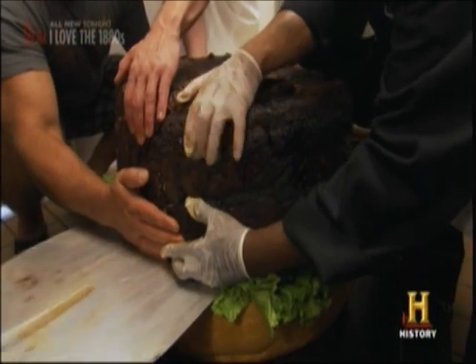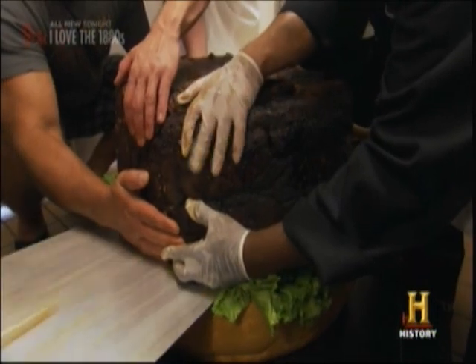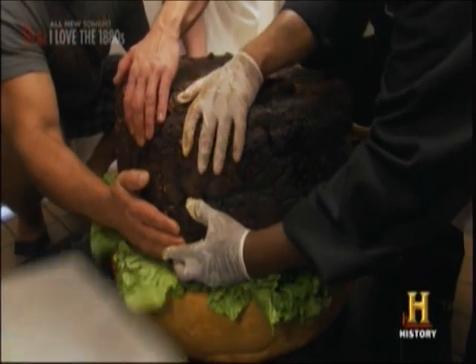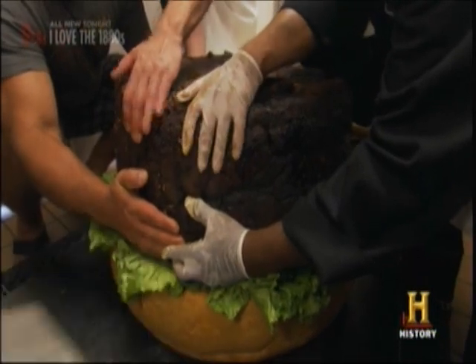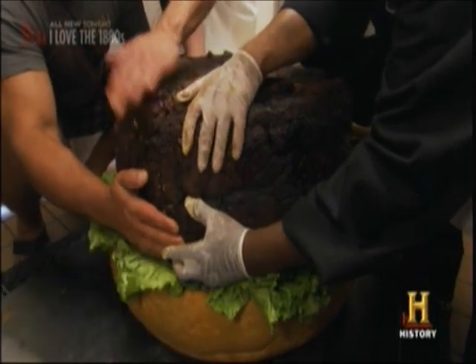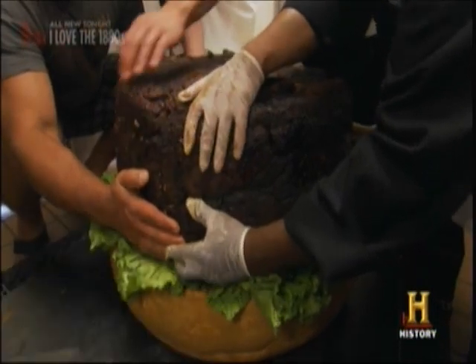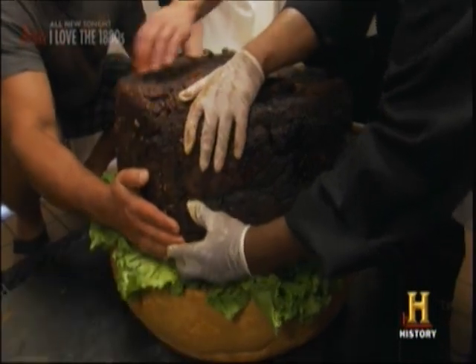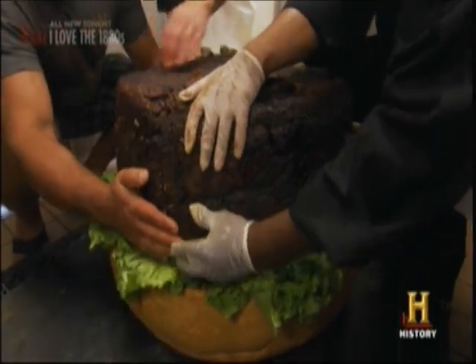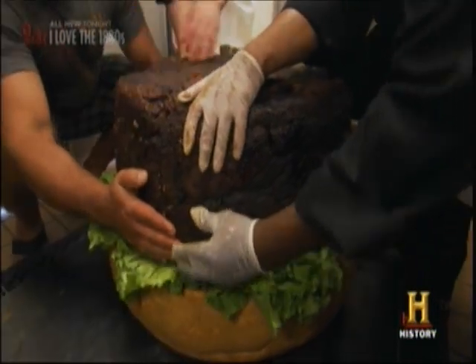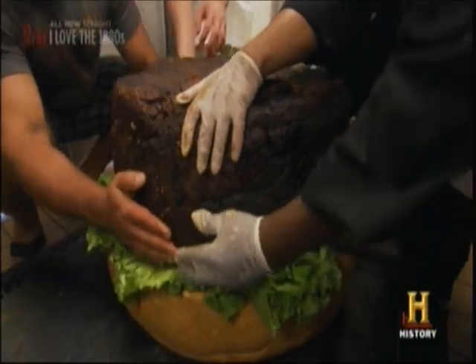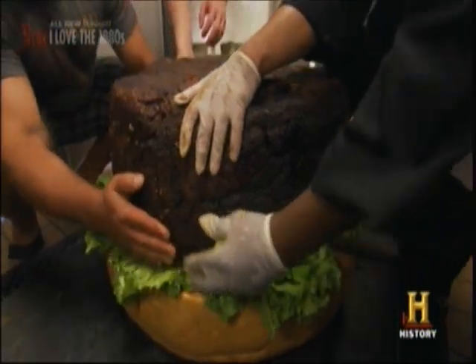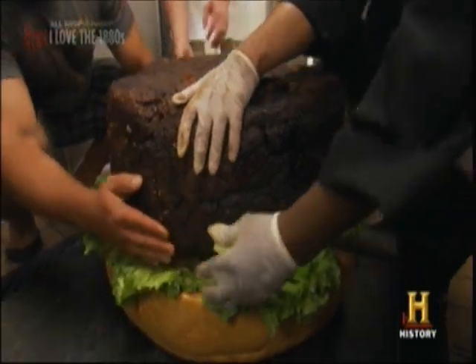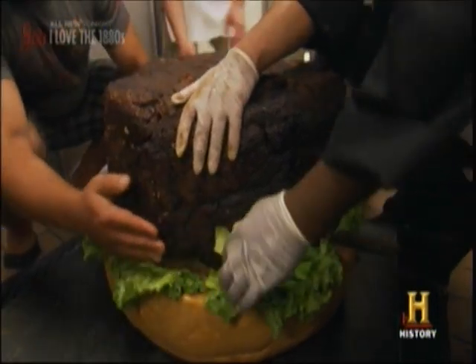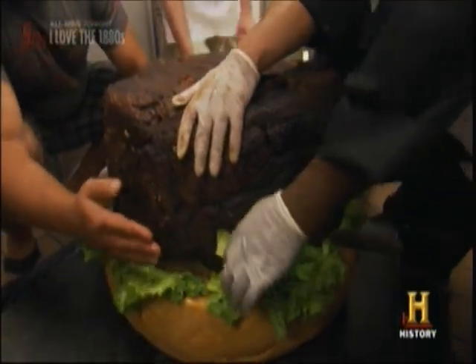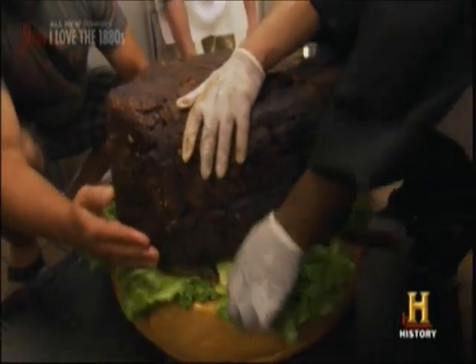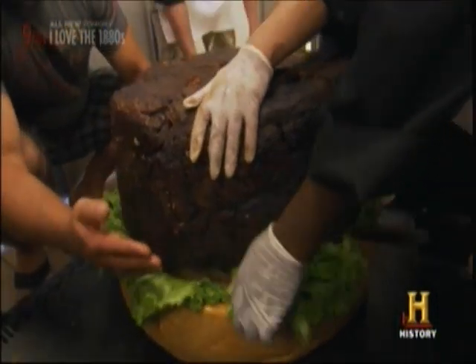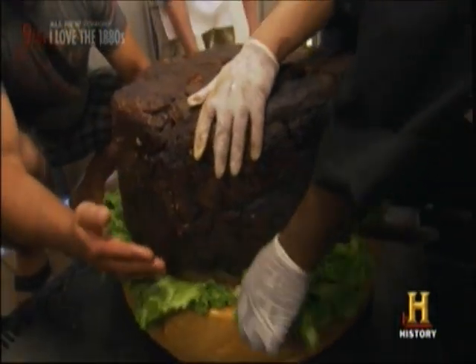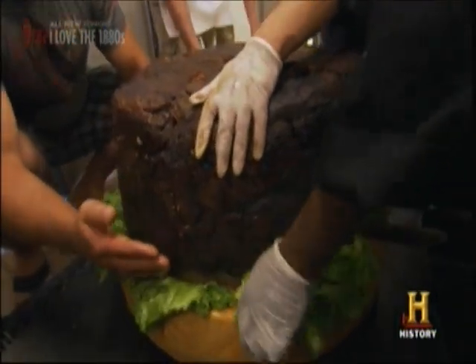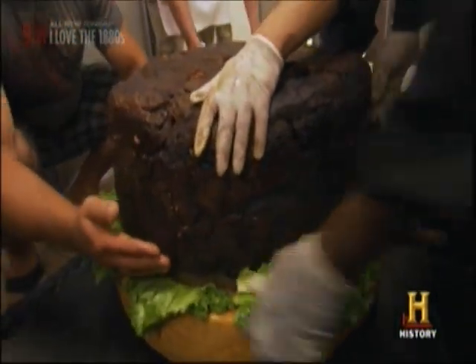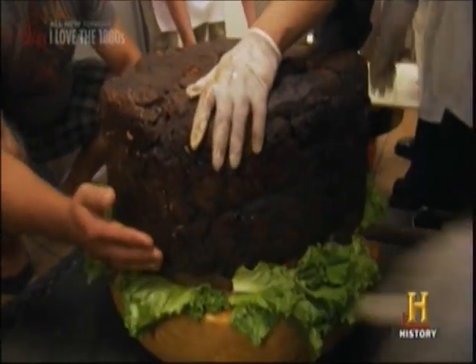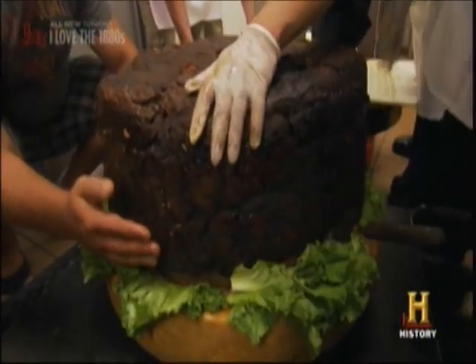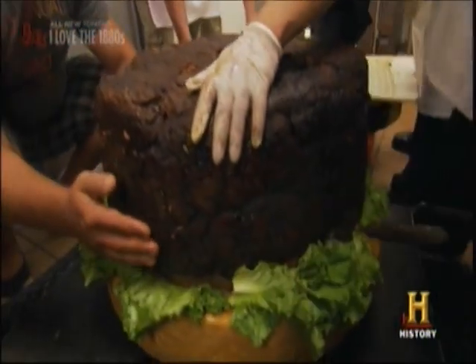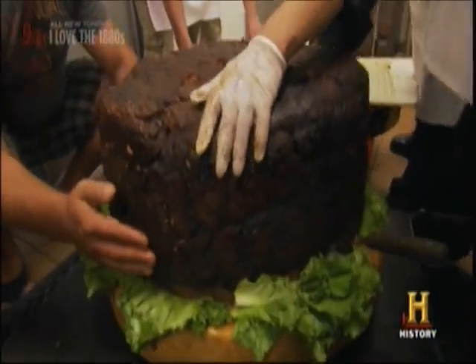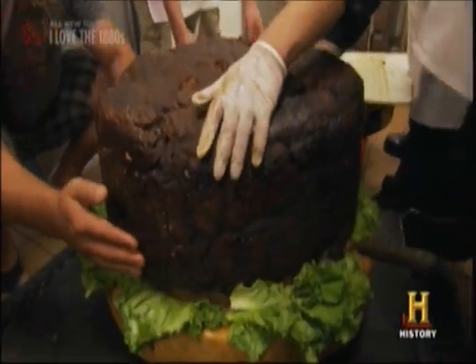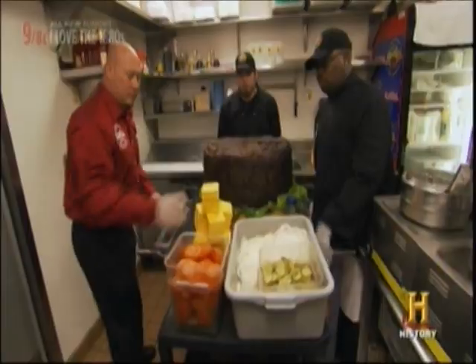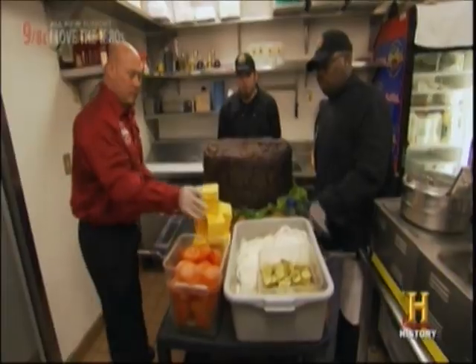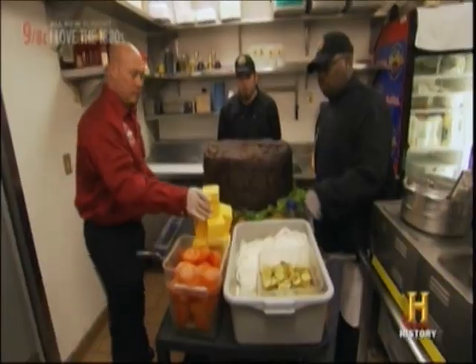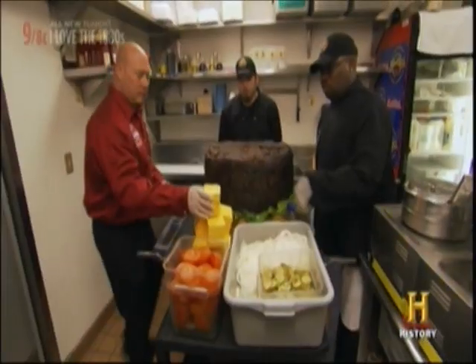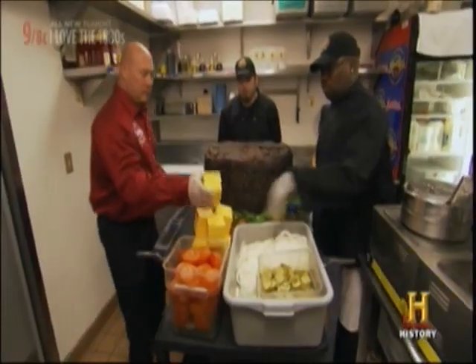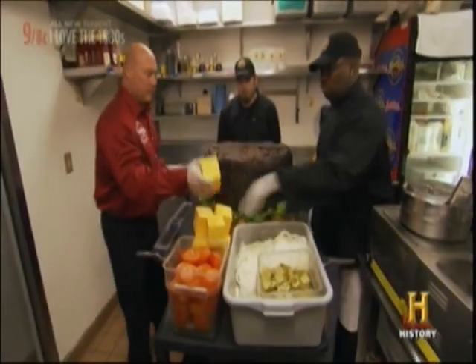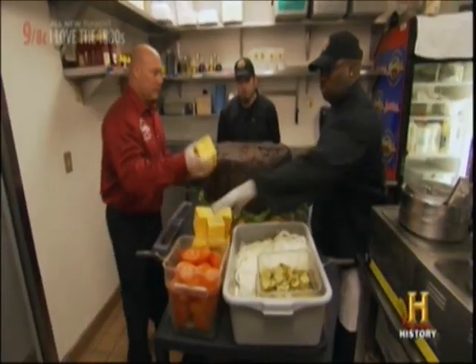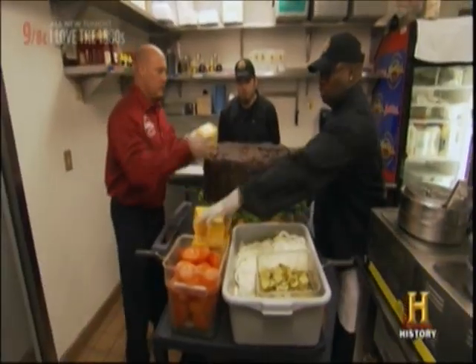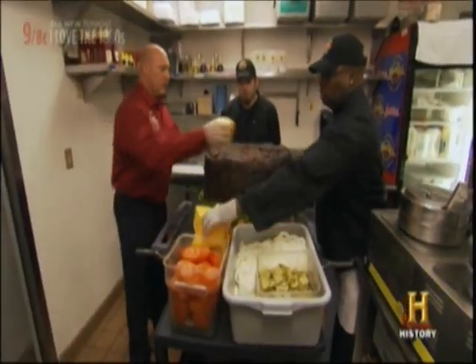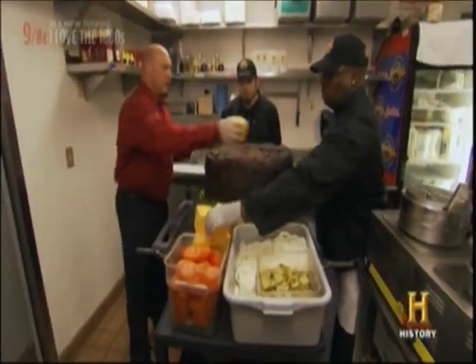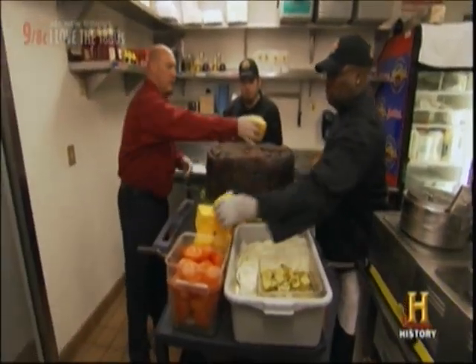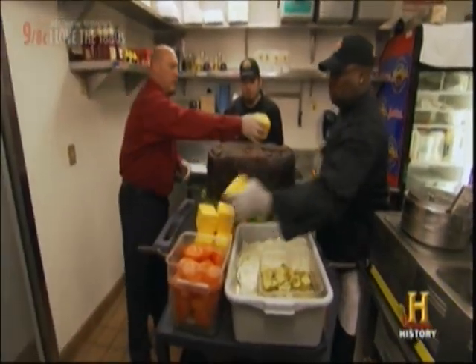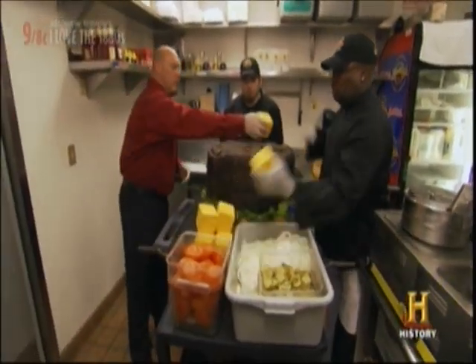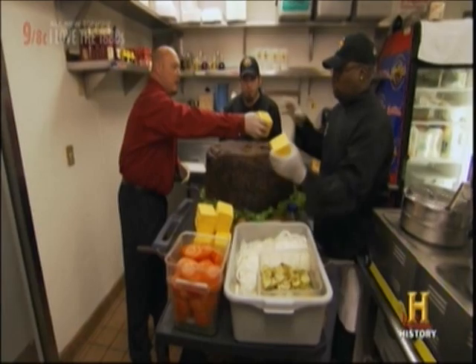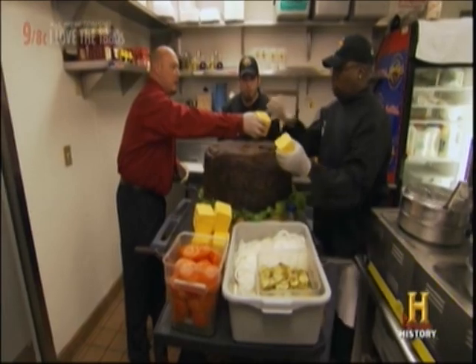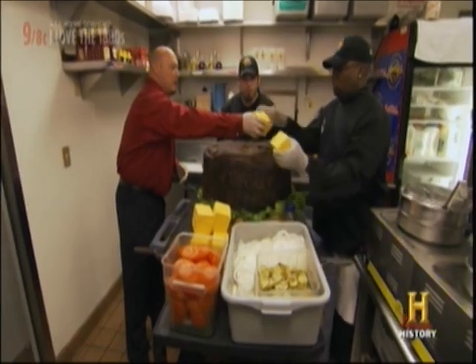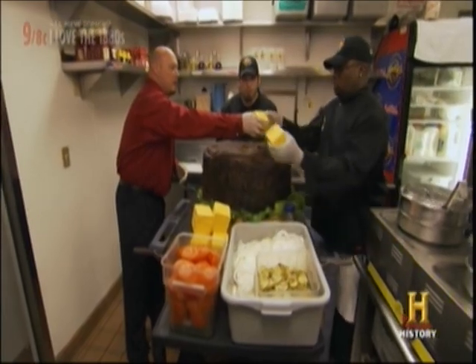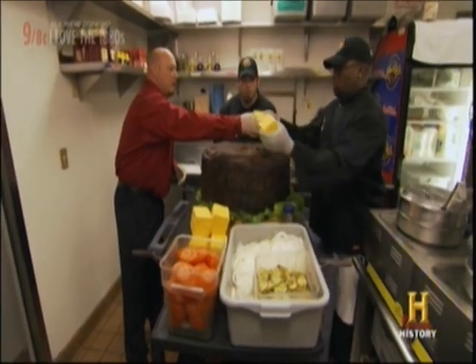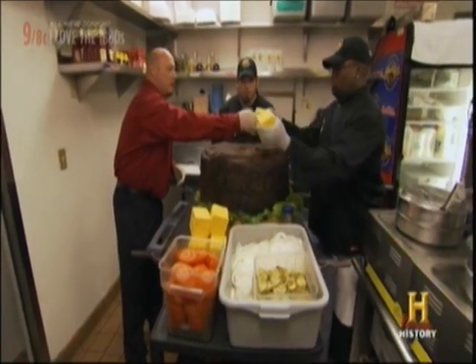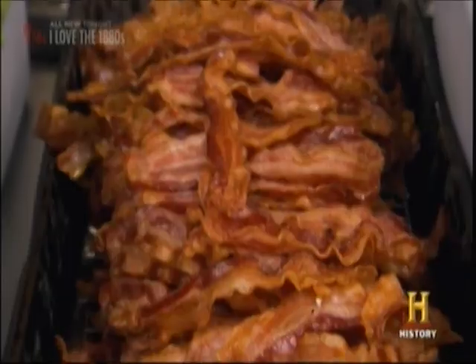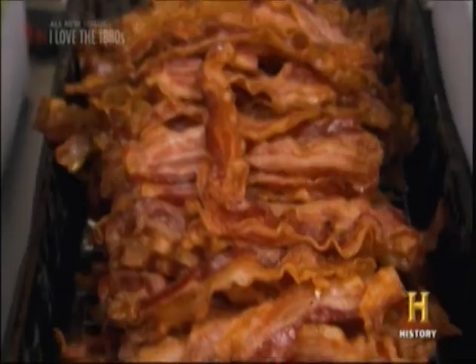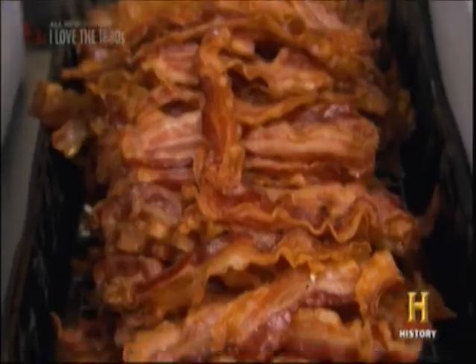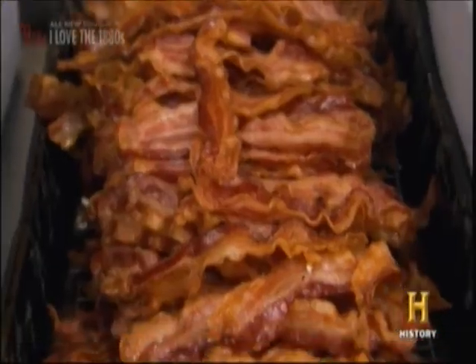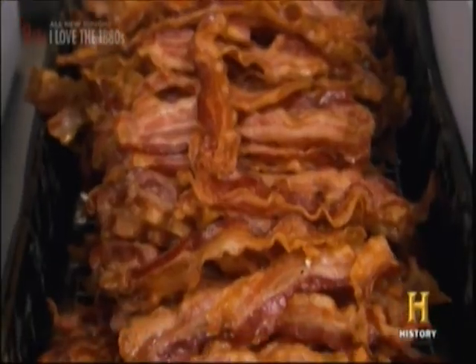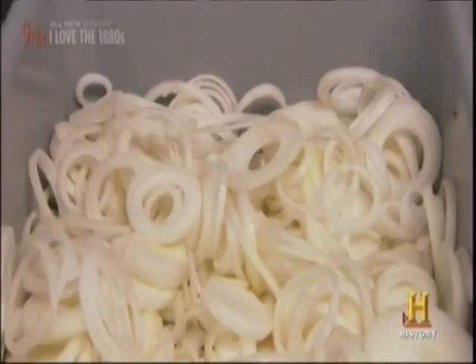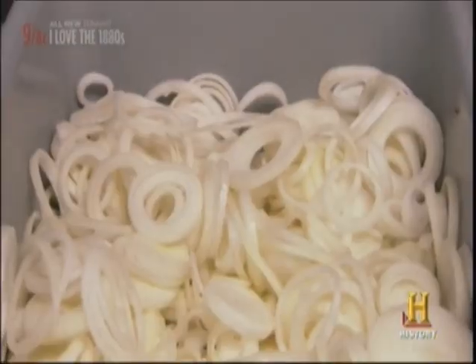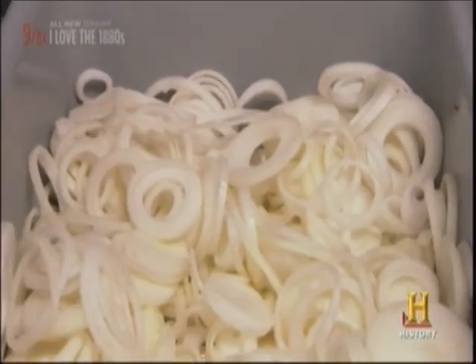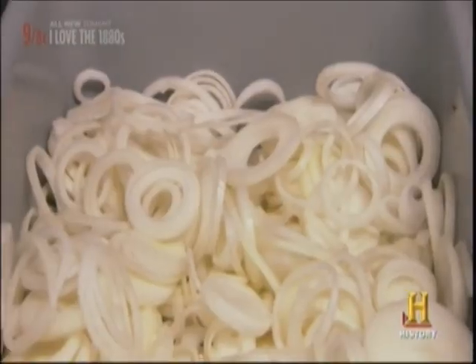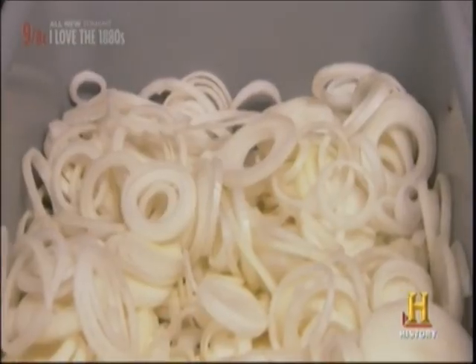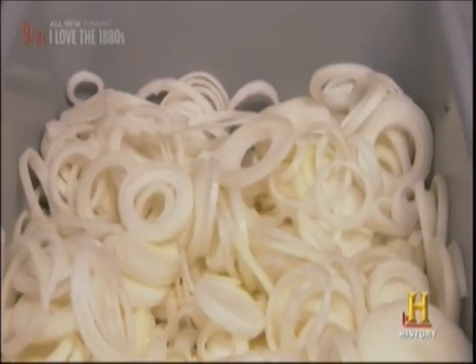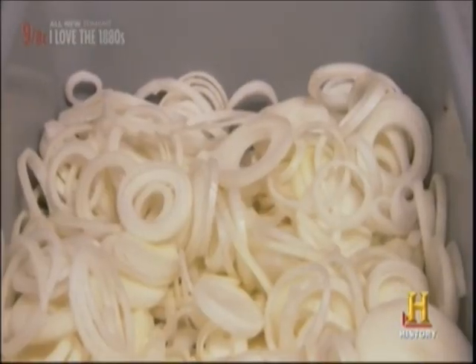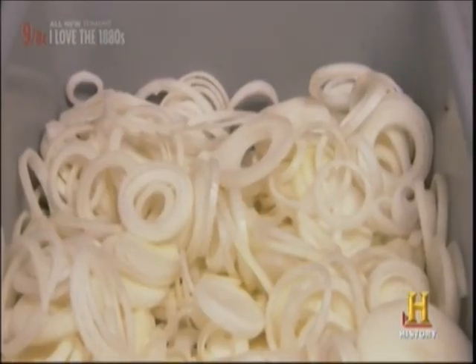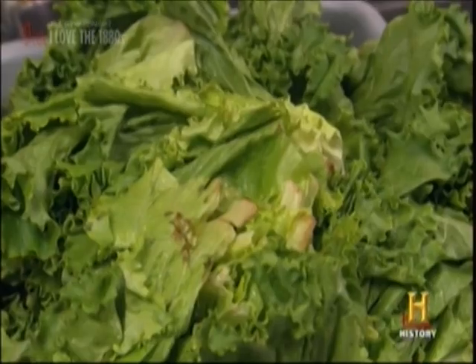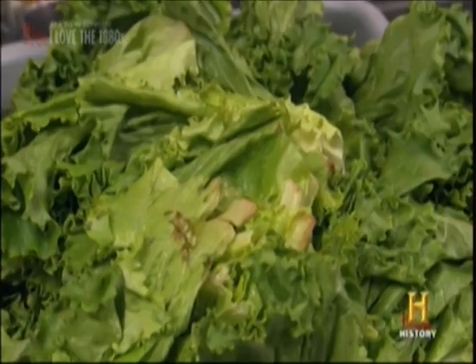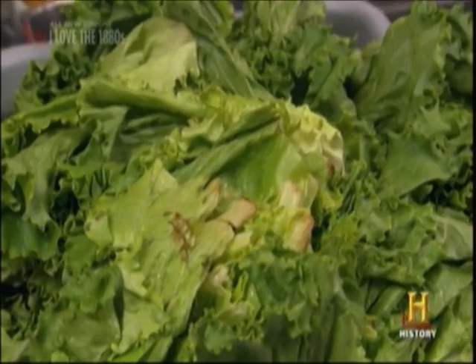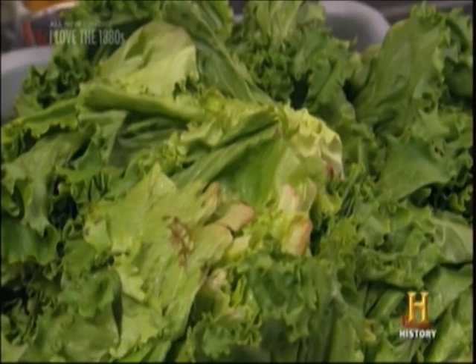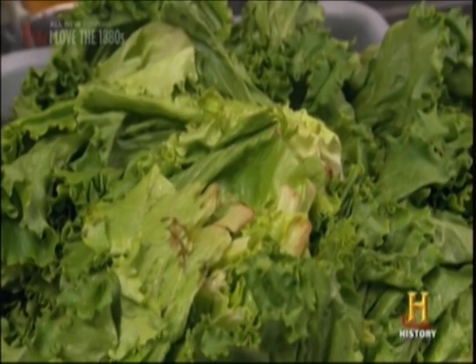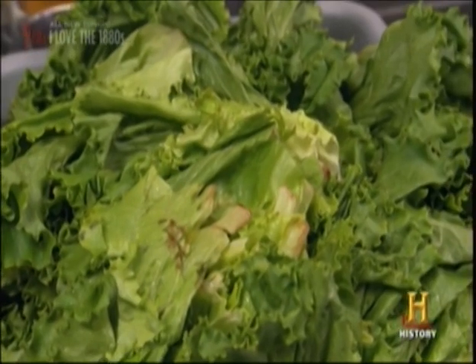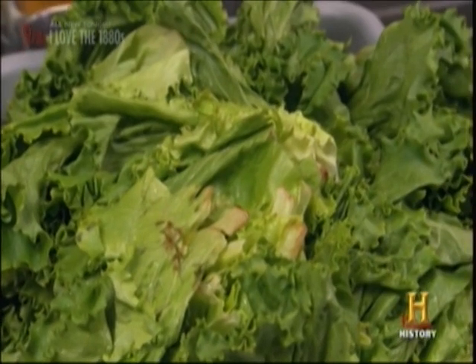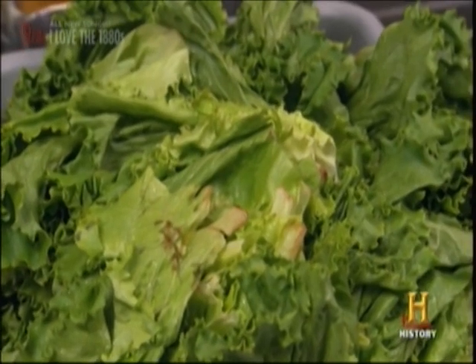With the patty safely resting on its bun, the only thing left to do is to dress it, plus size, naturally.